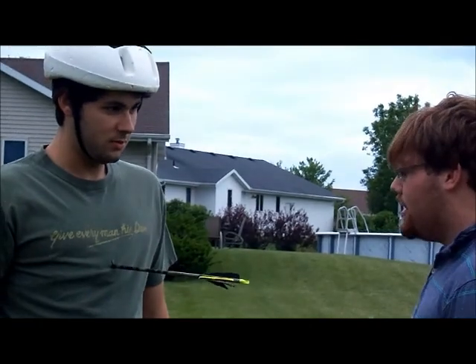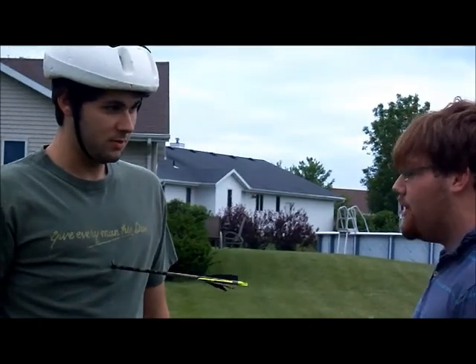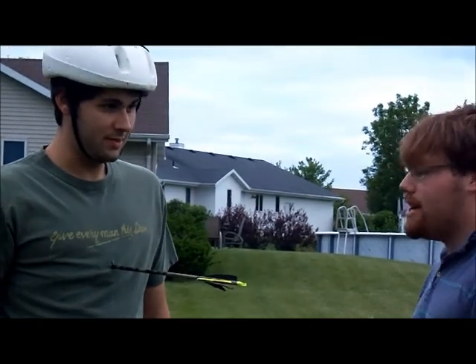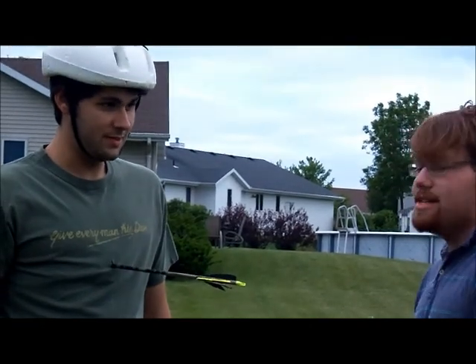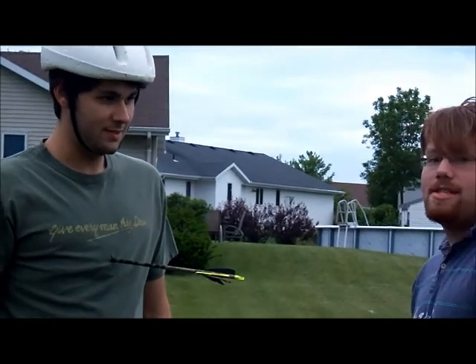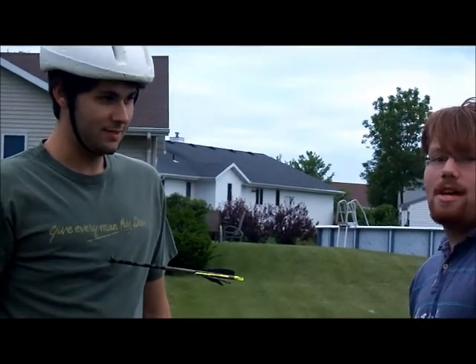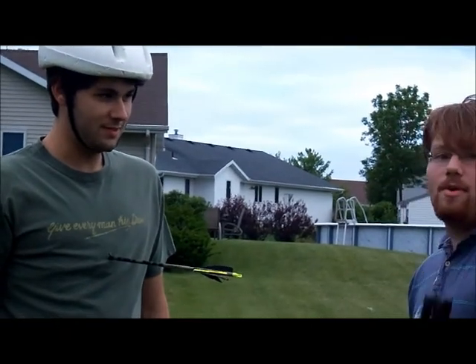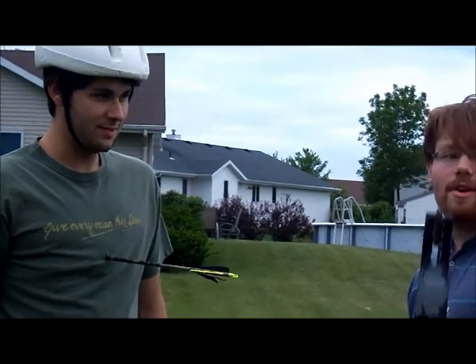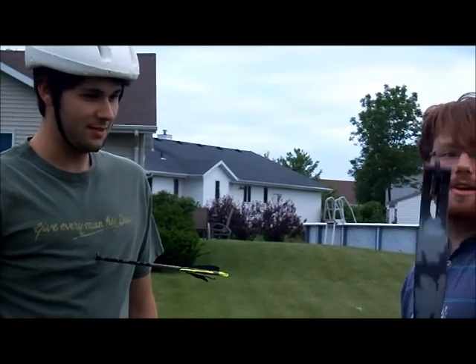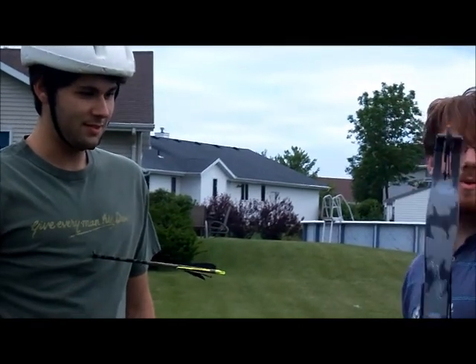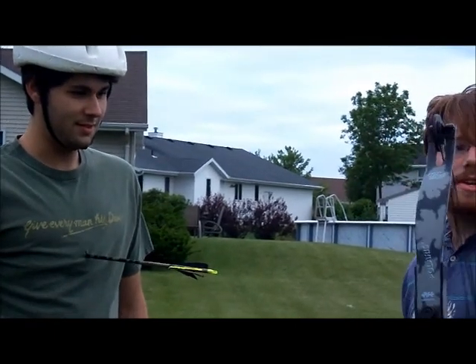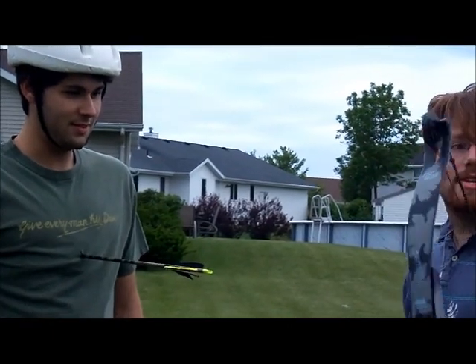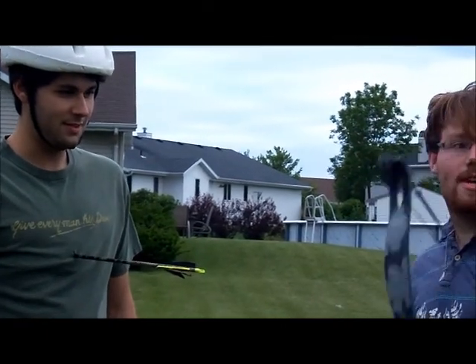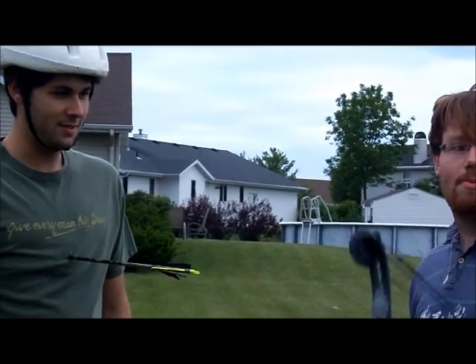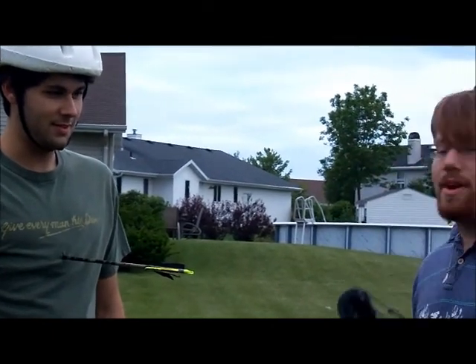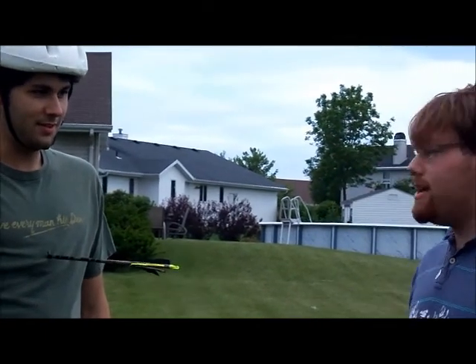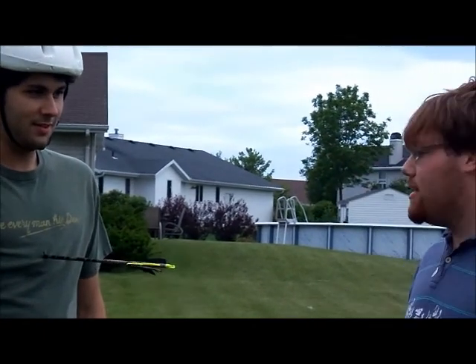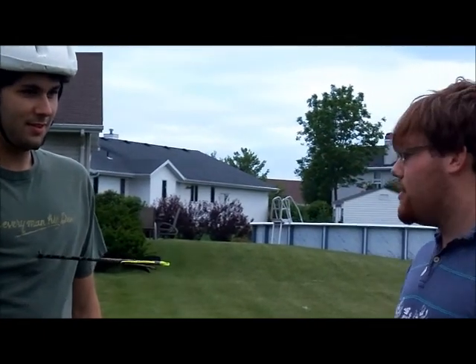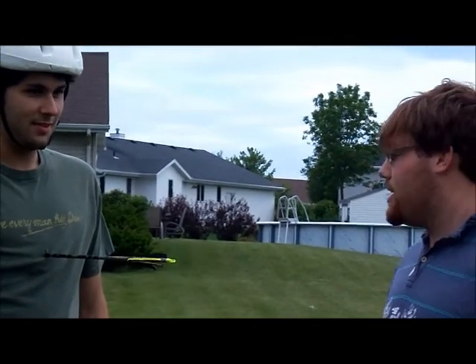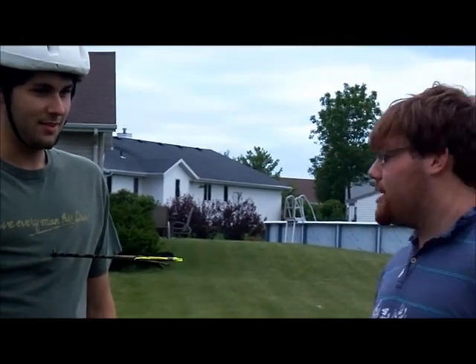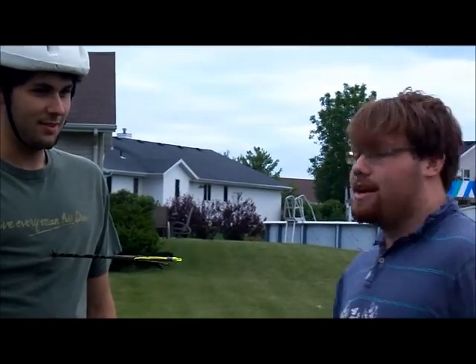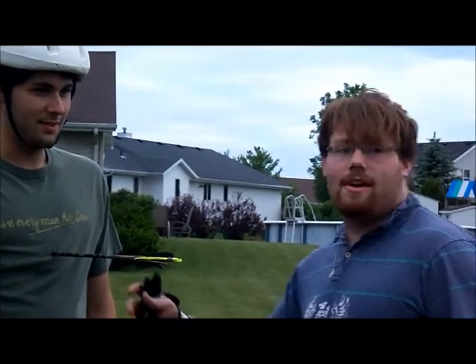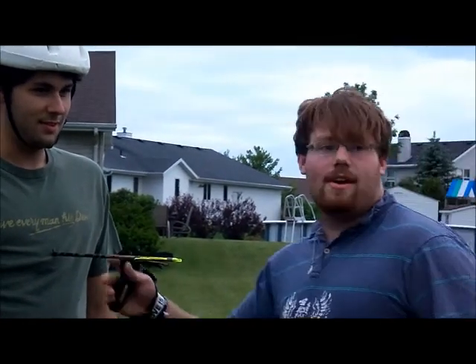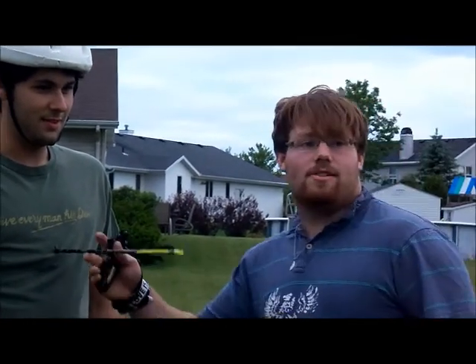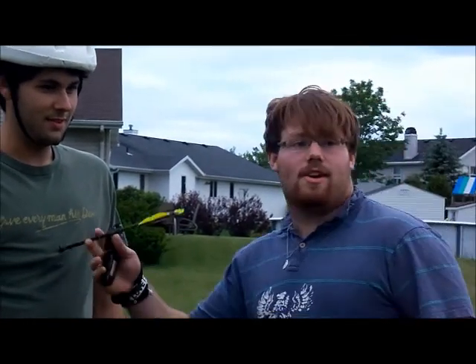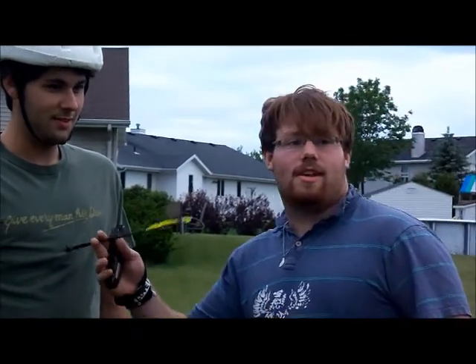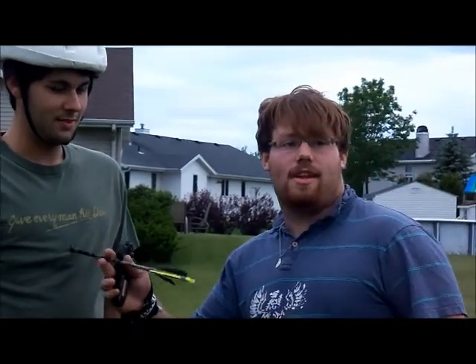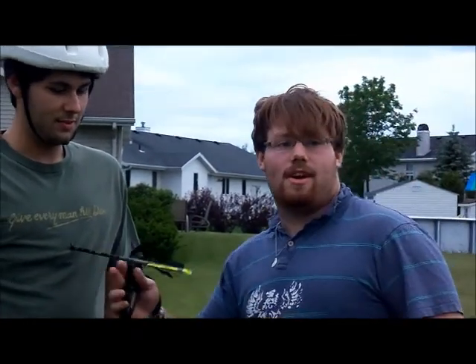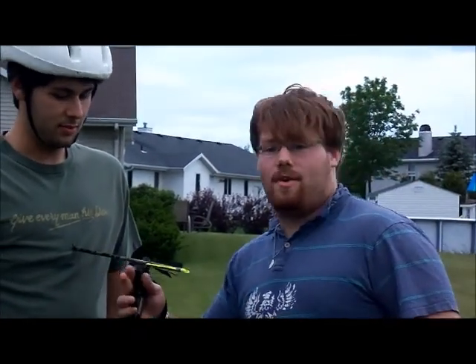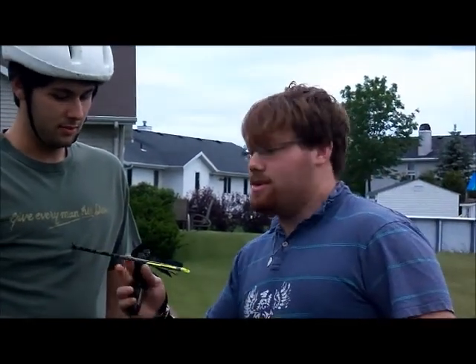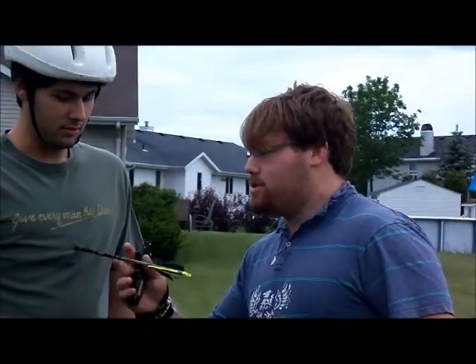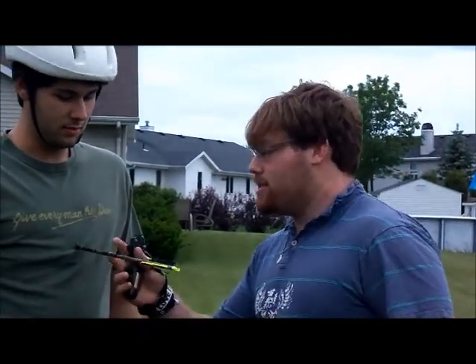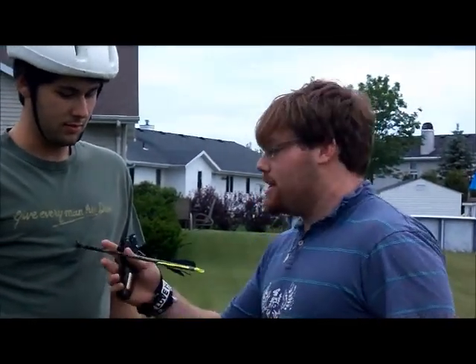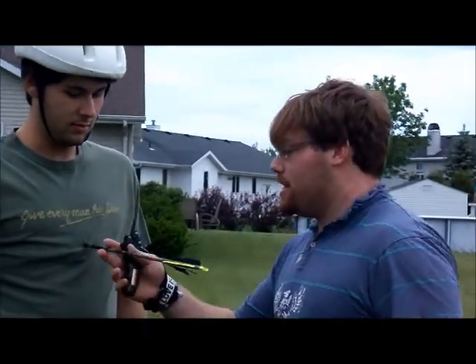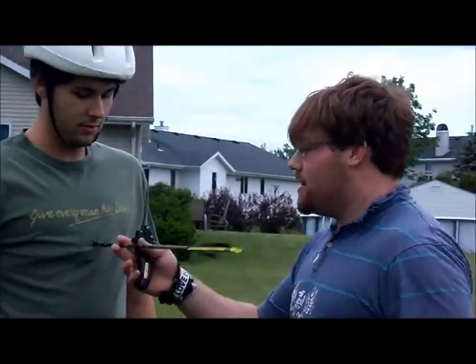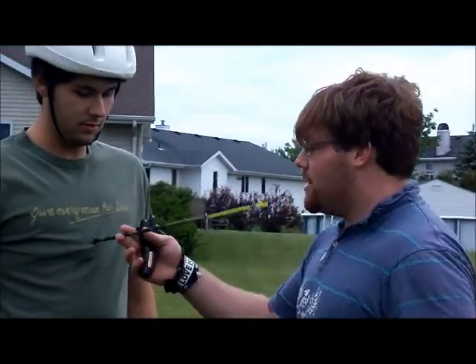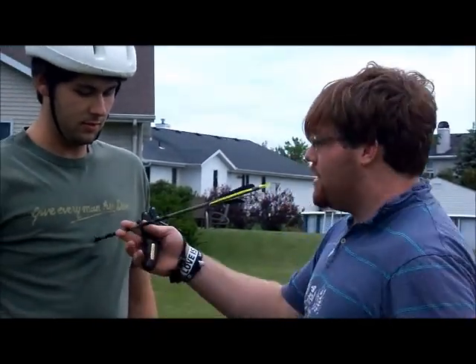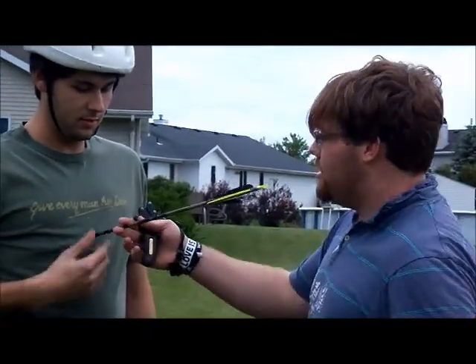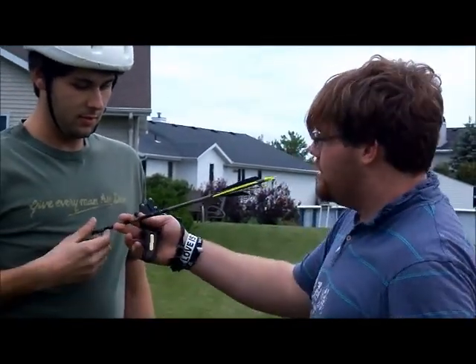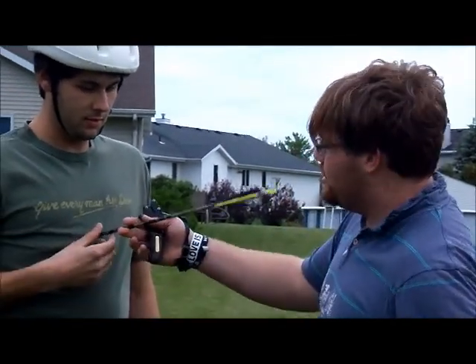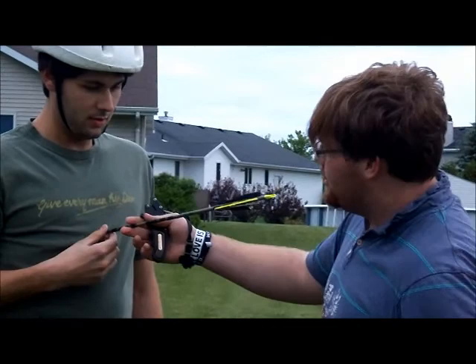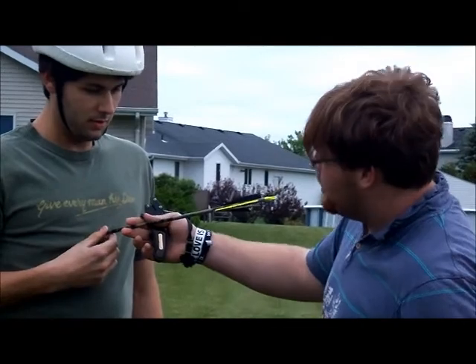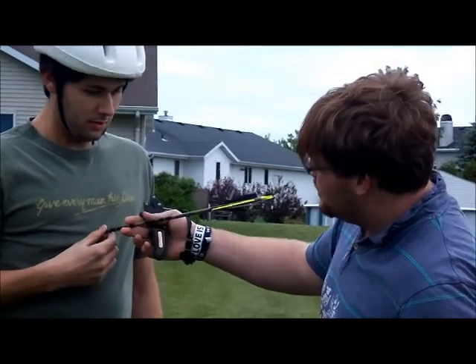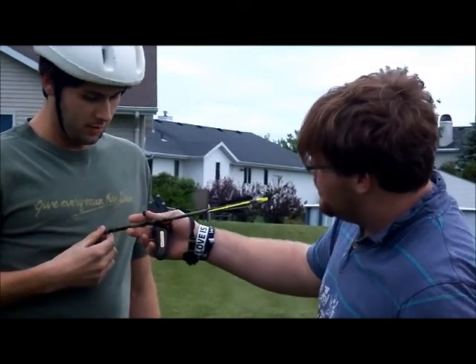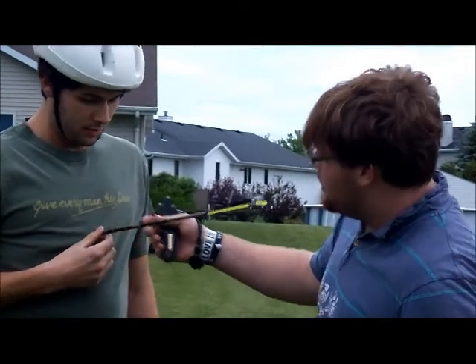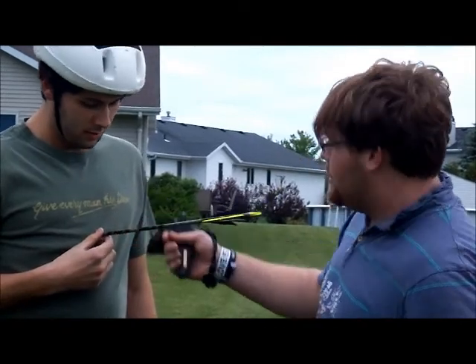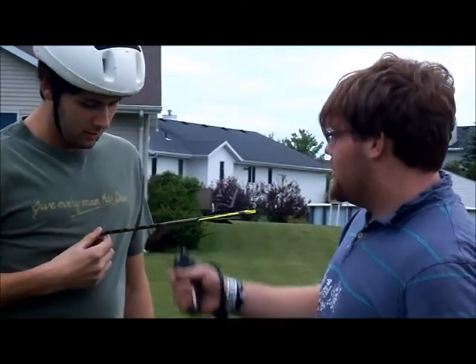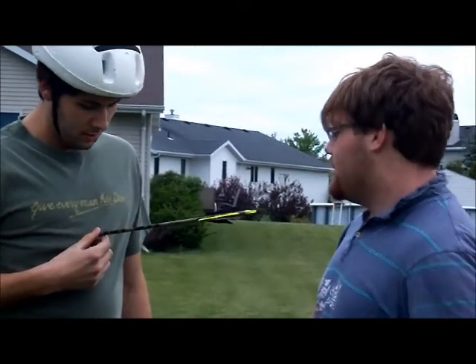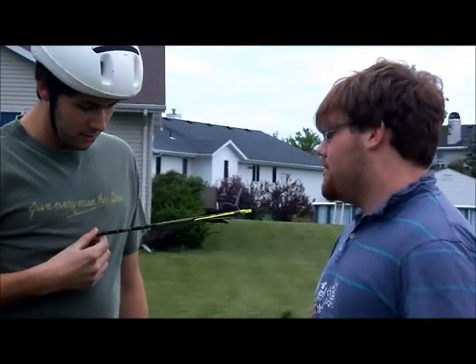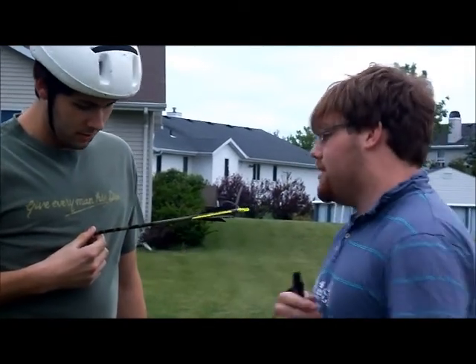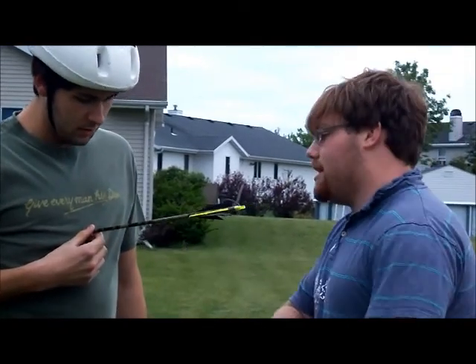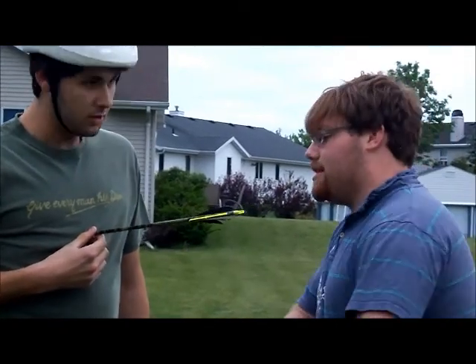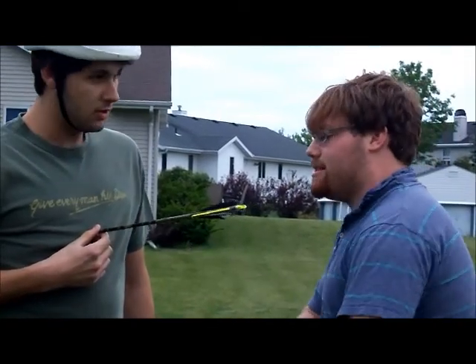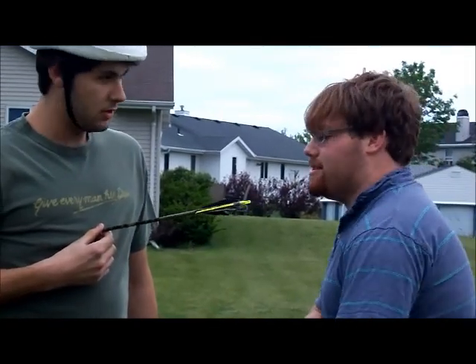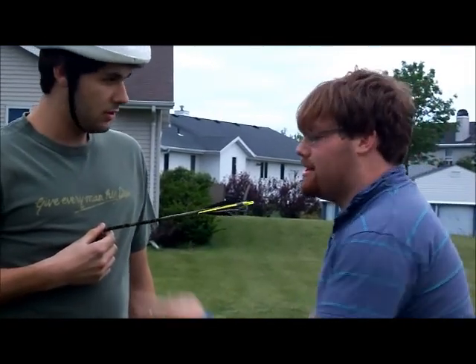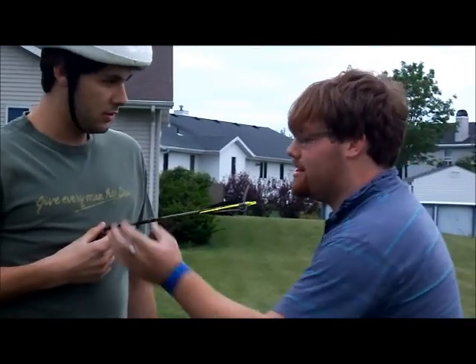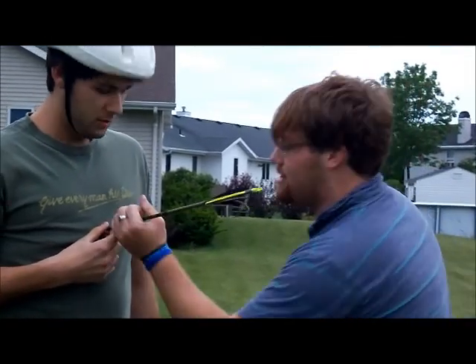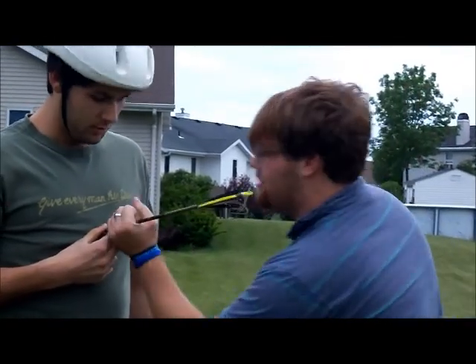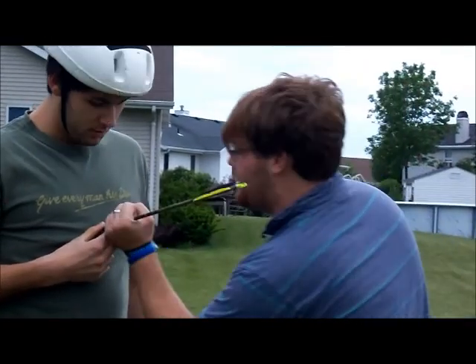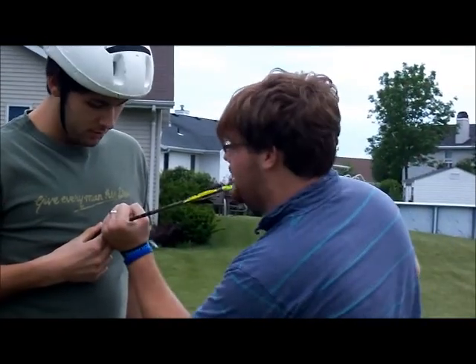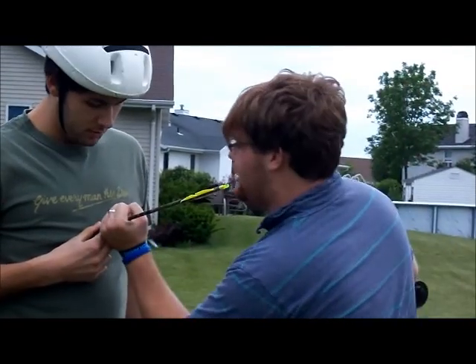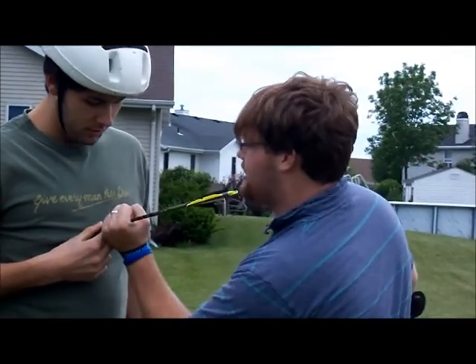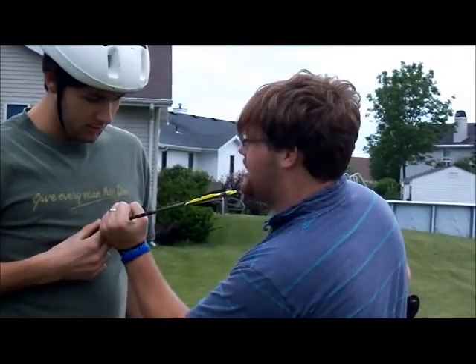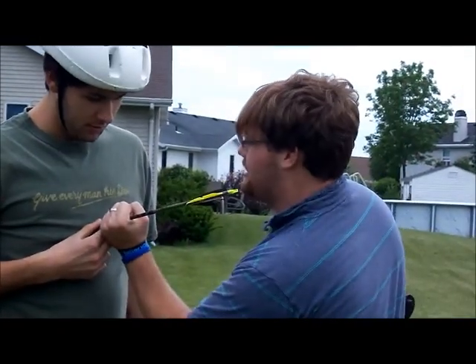Right now I guess we're going to take a break here quick and try to get the arrow out of Jordan. That looks really in there, isn't it?